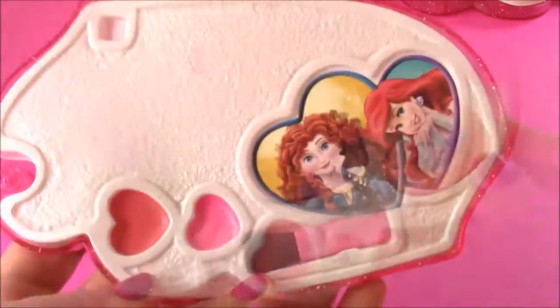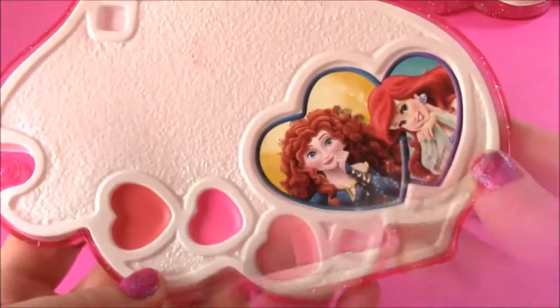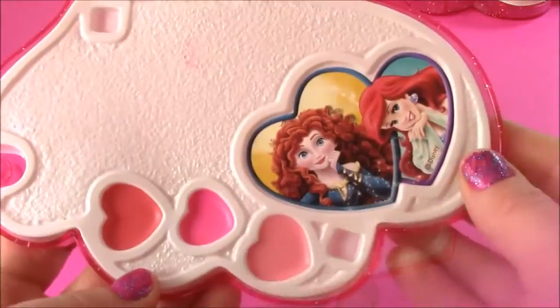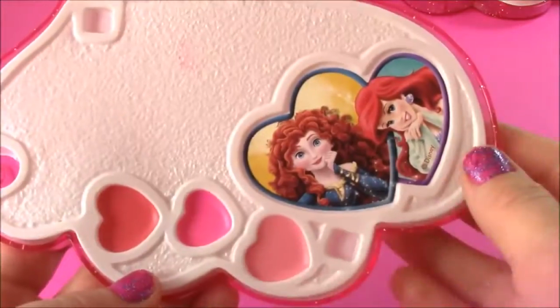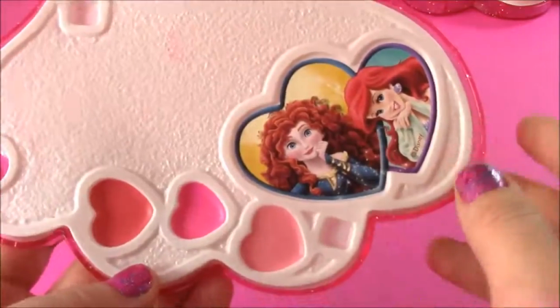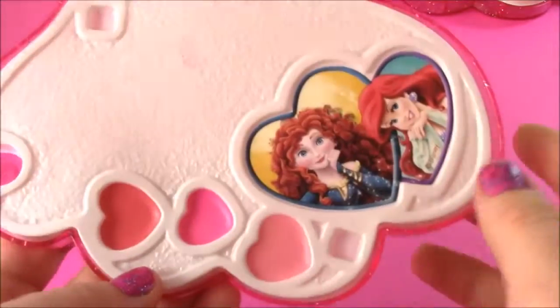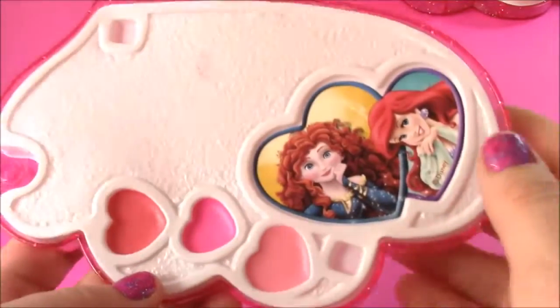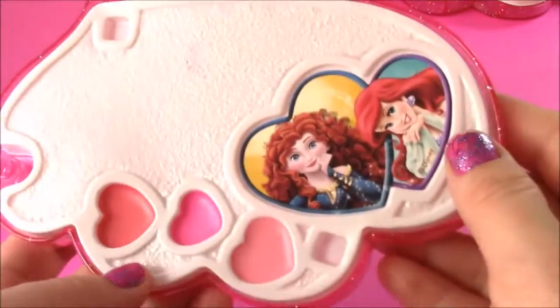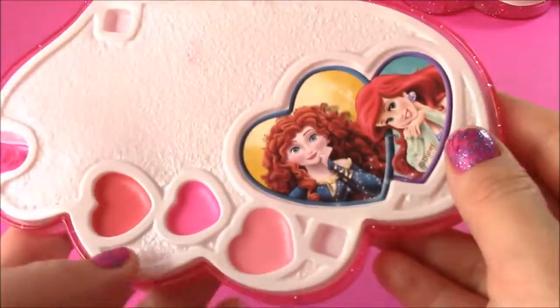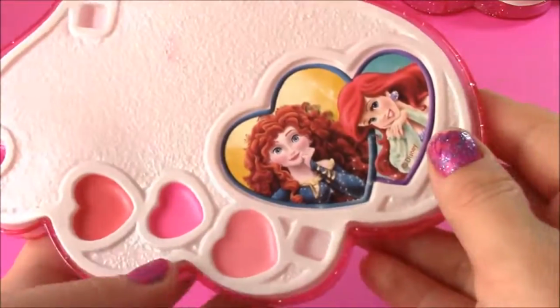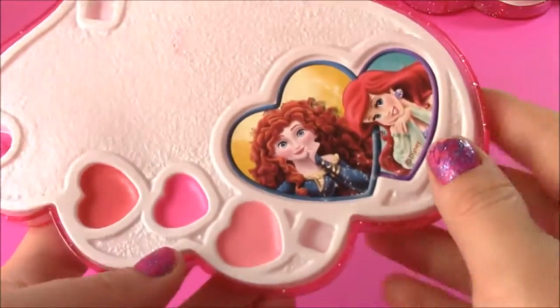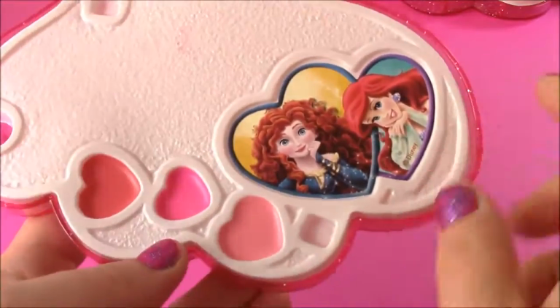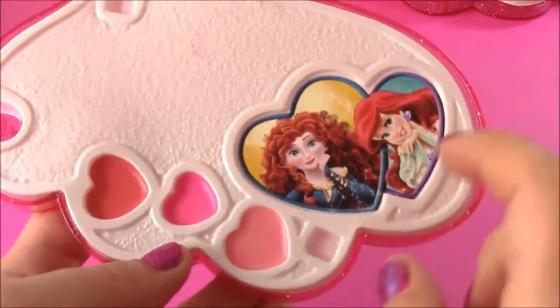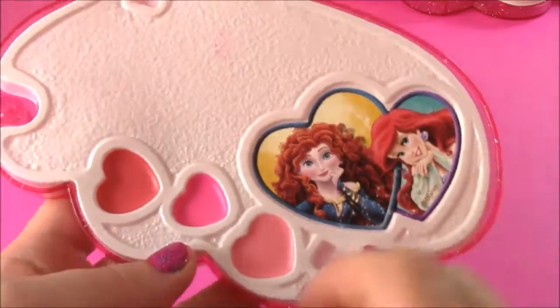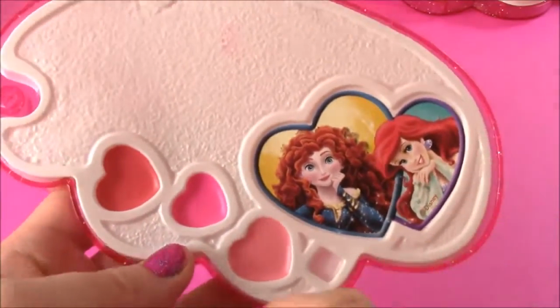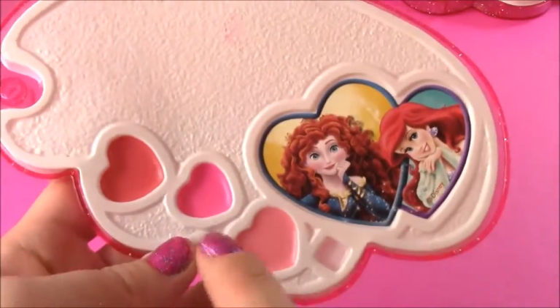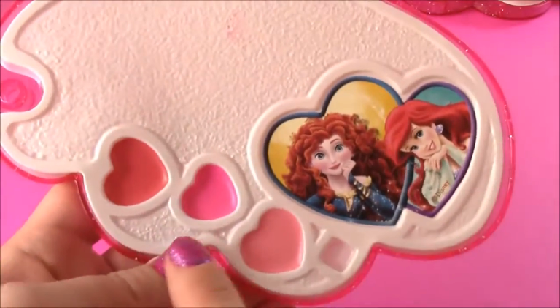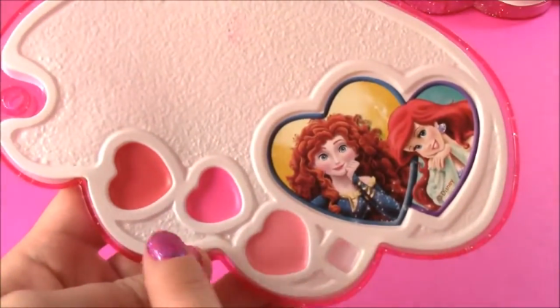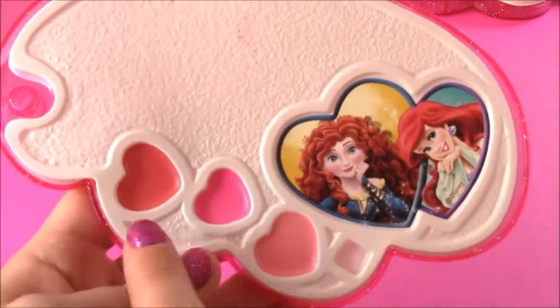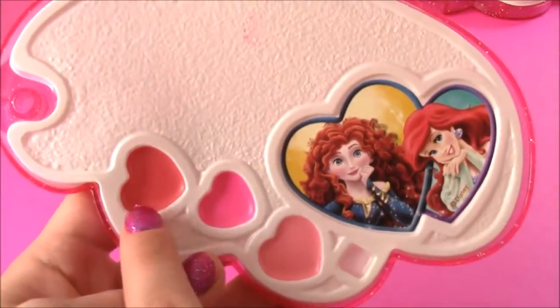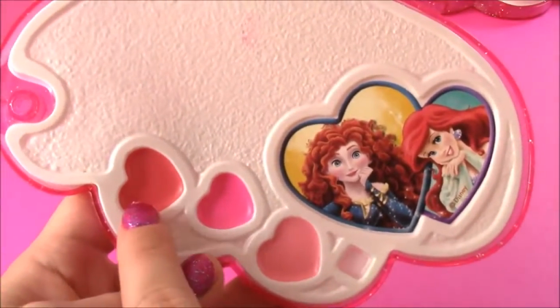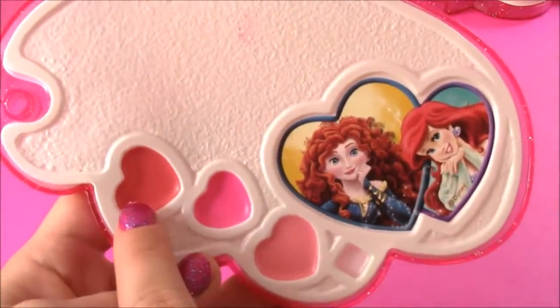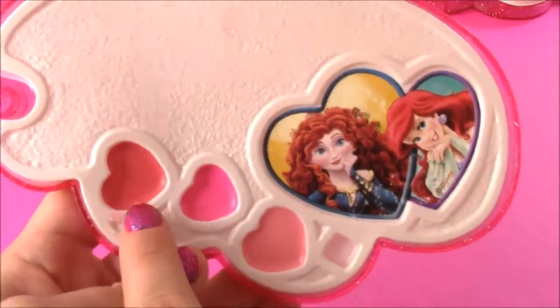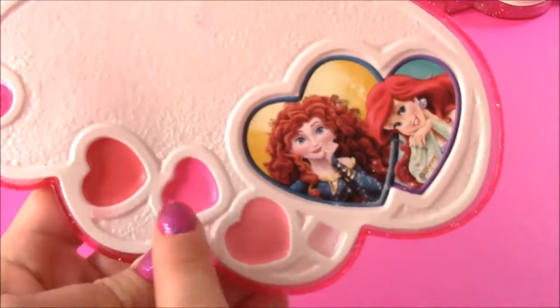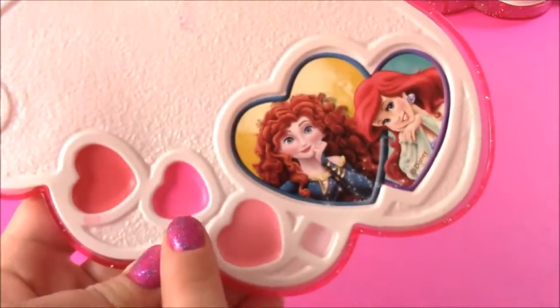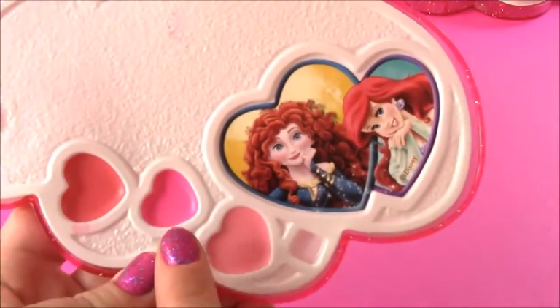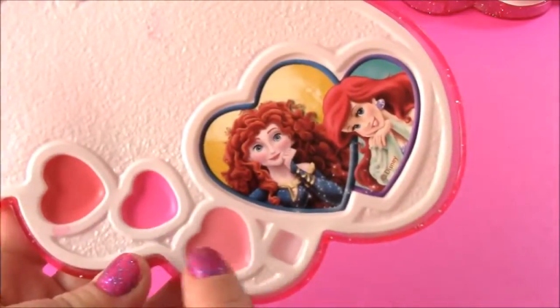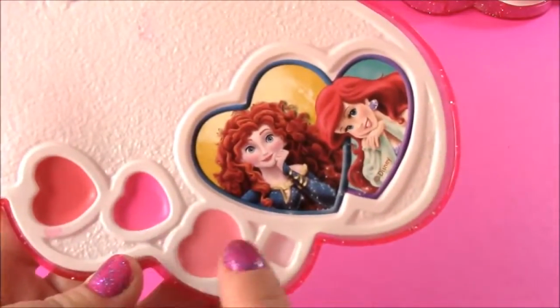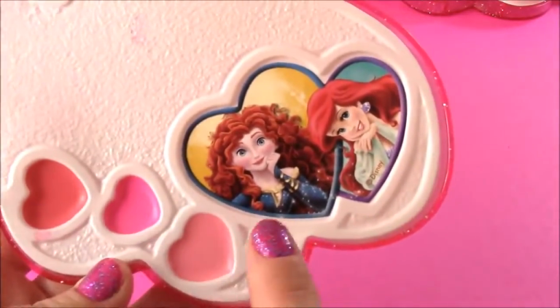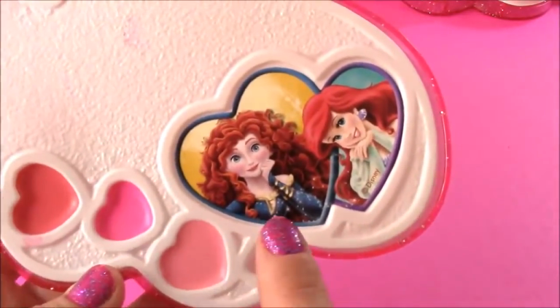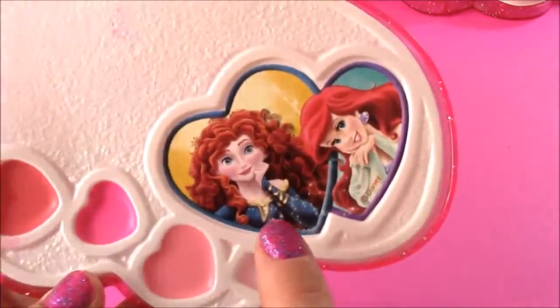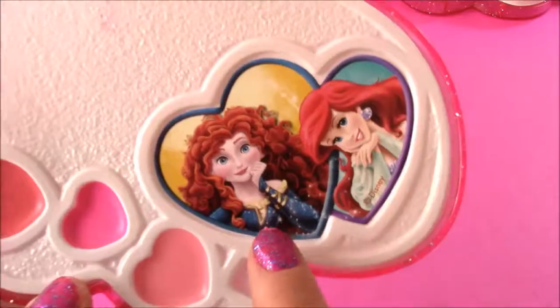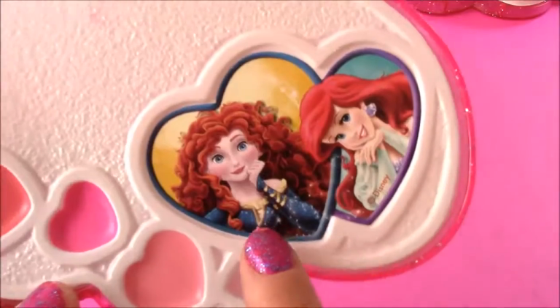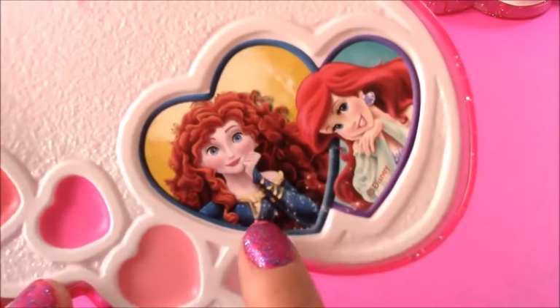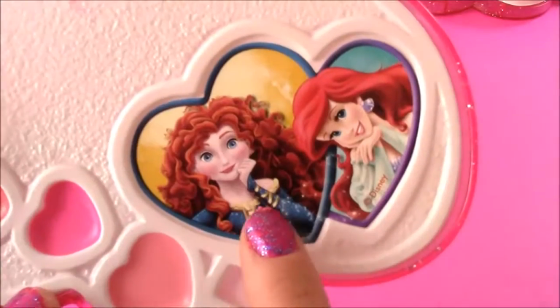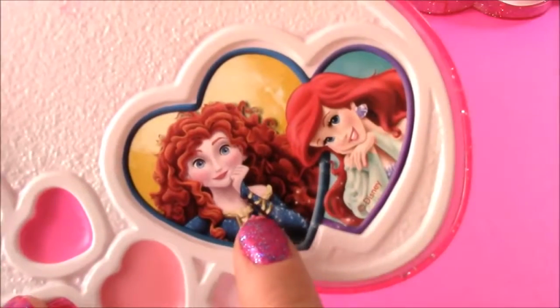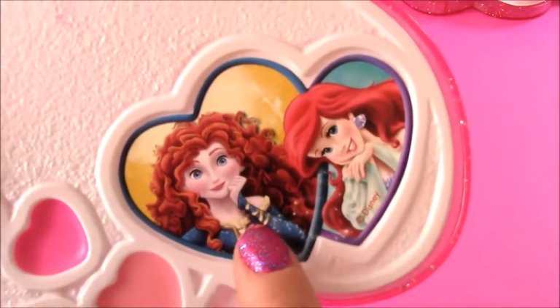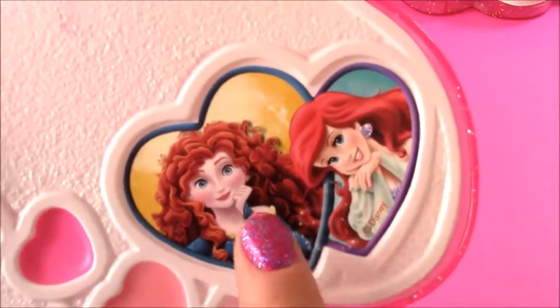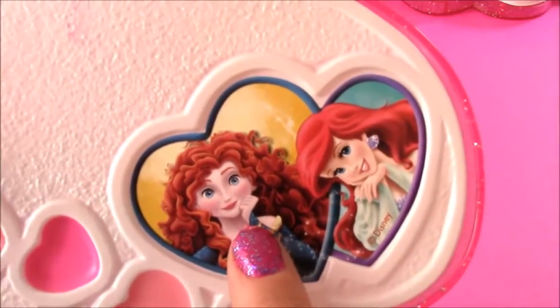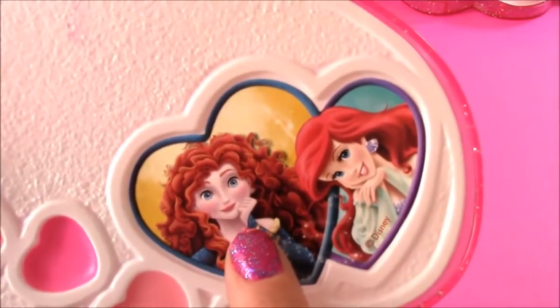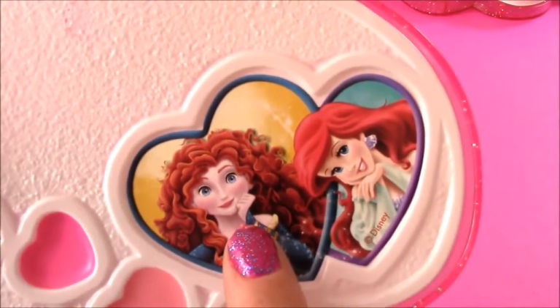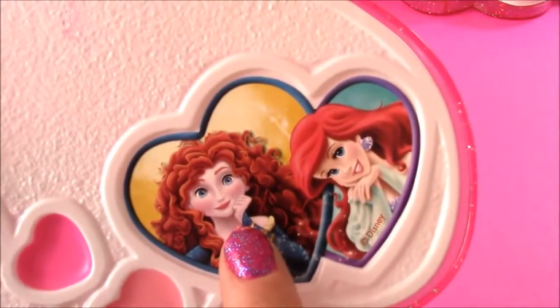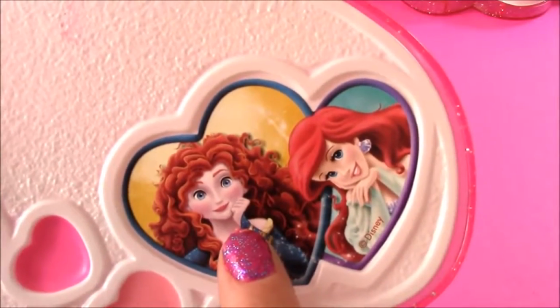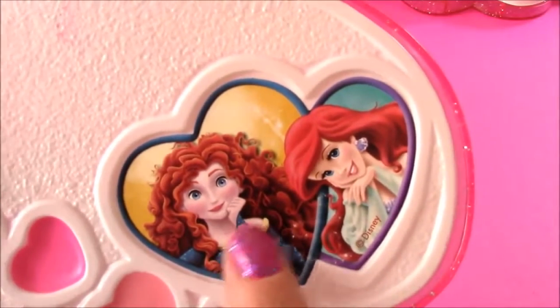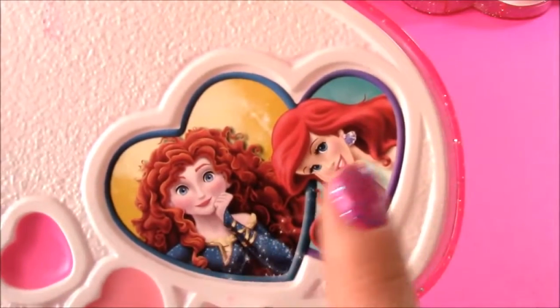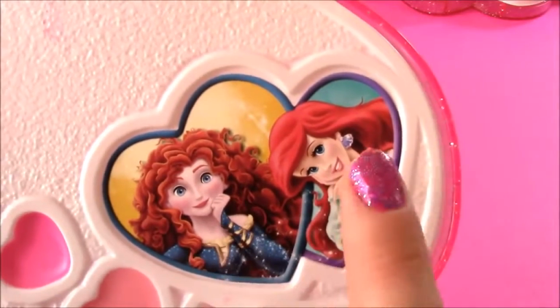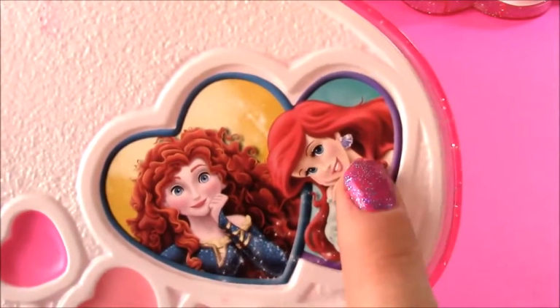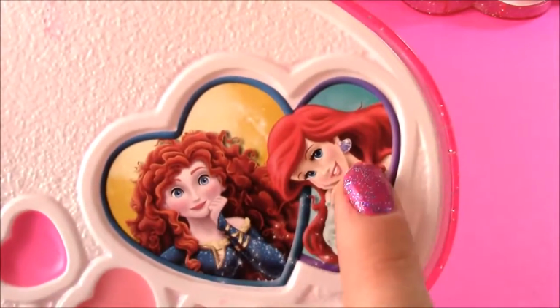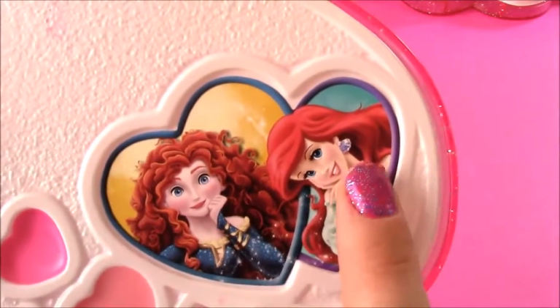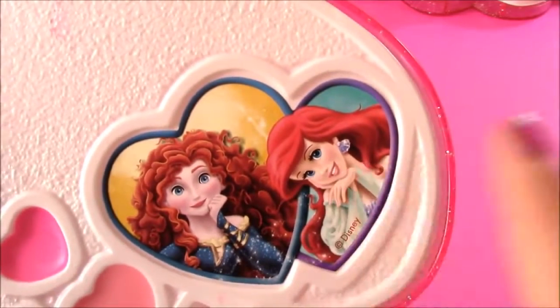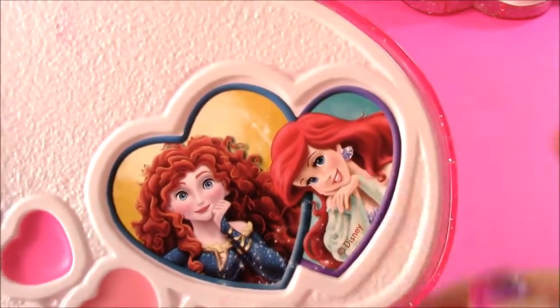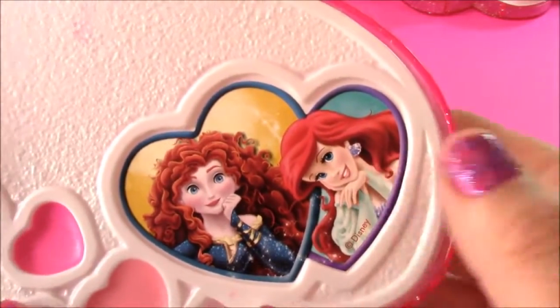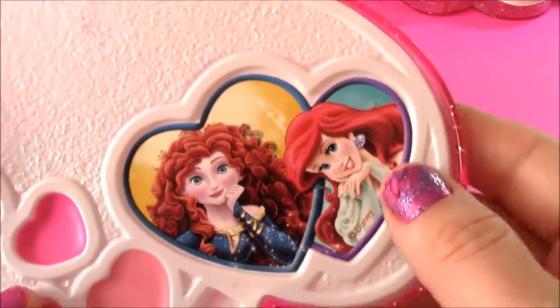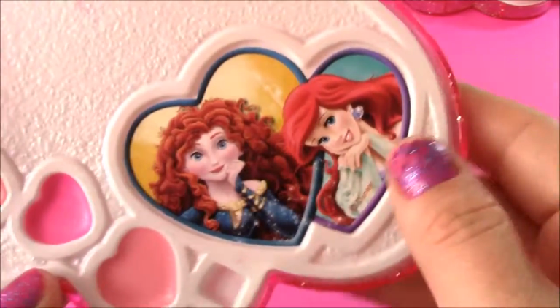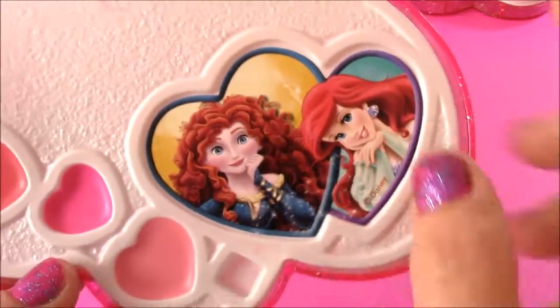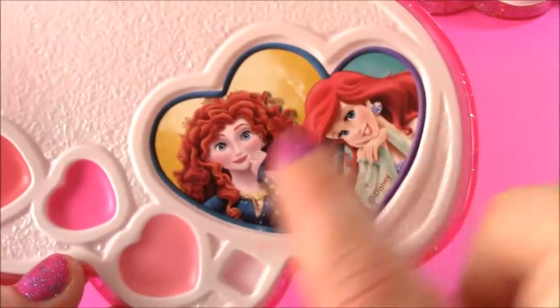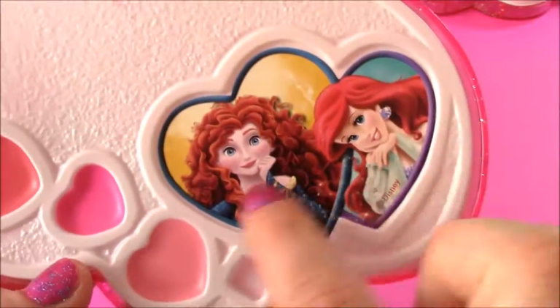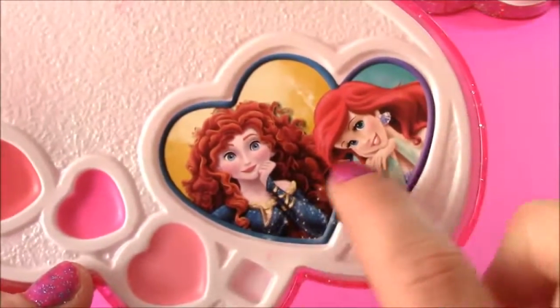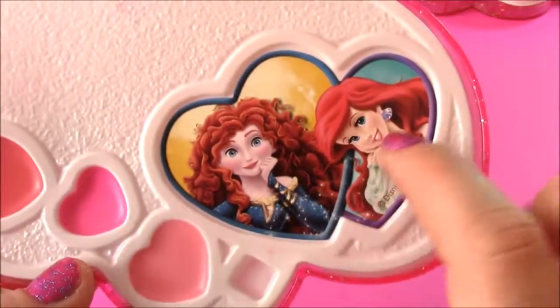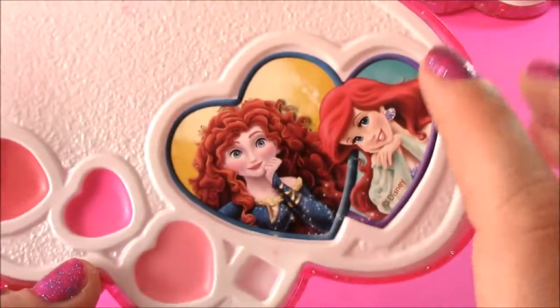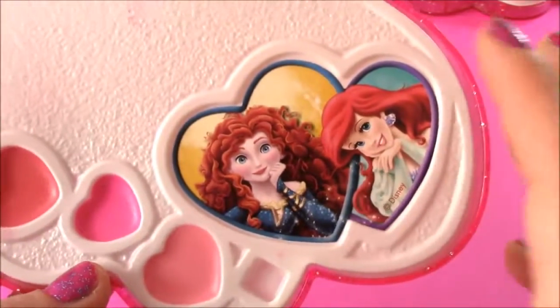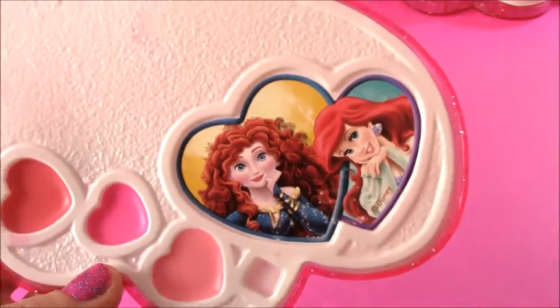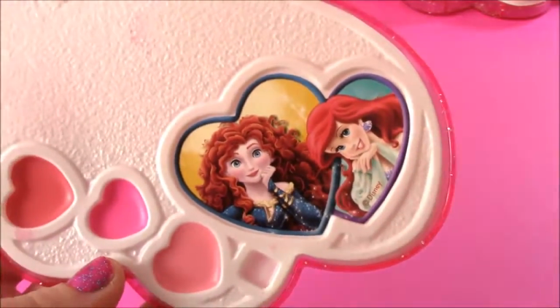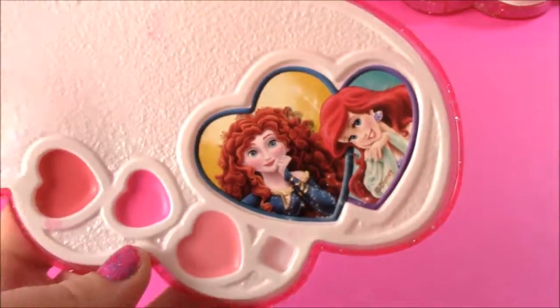The final piece is some more lip gloss — we get some pretty pinks. And we have Merida and Ariel, the two redheads.